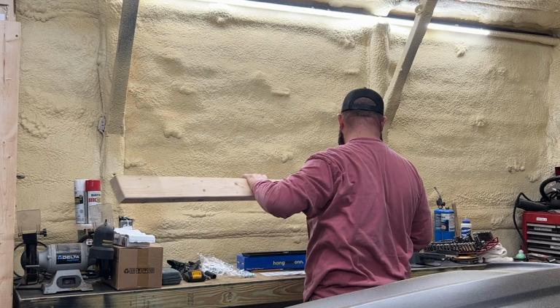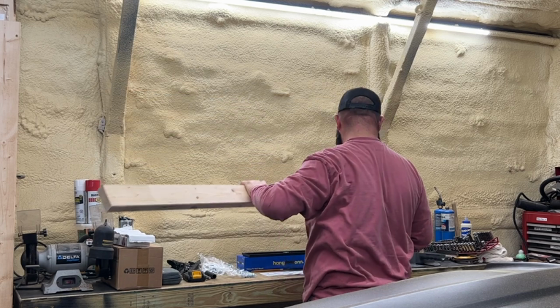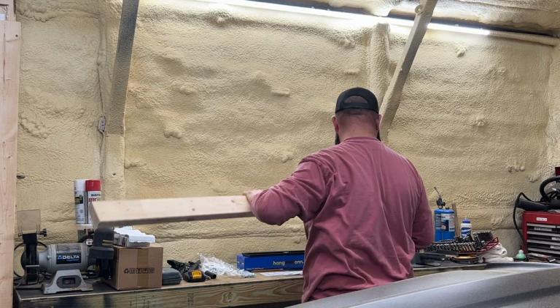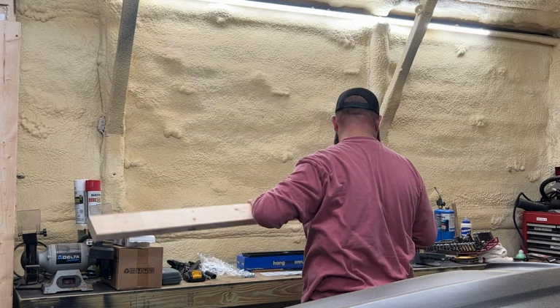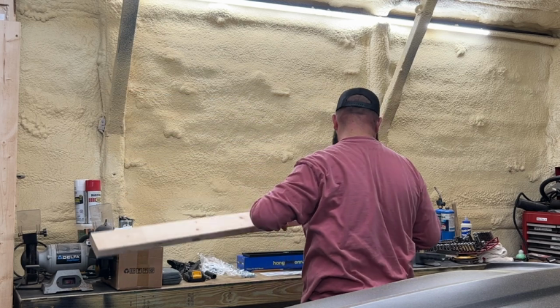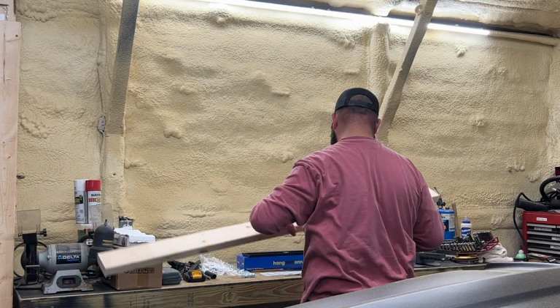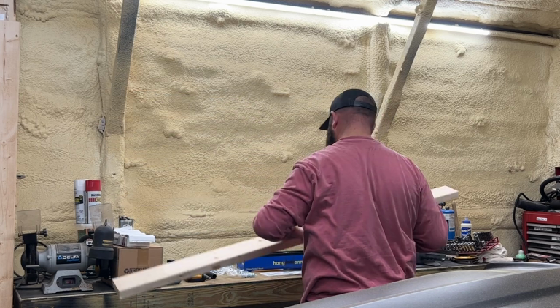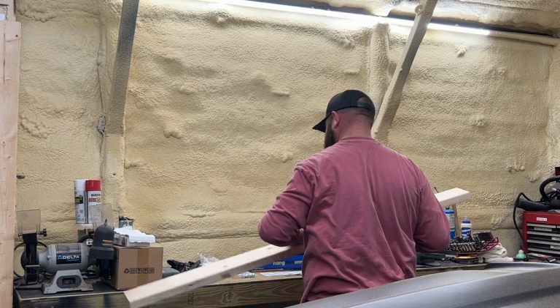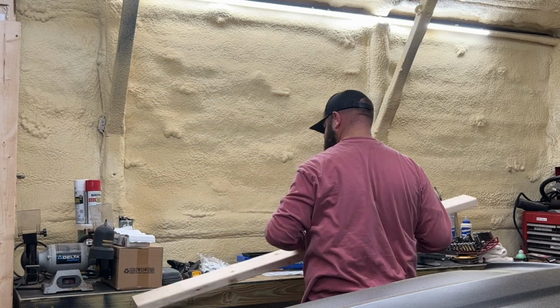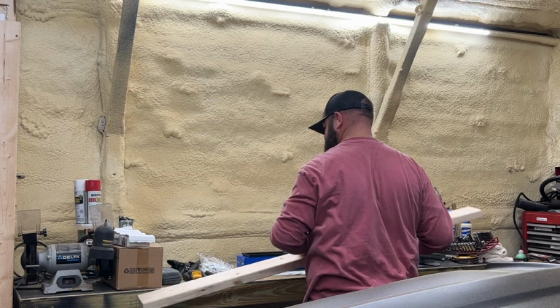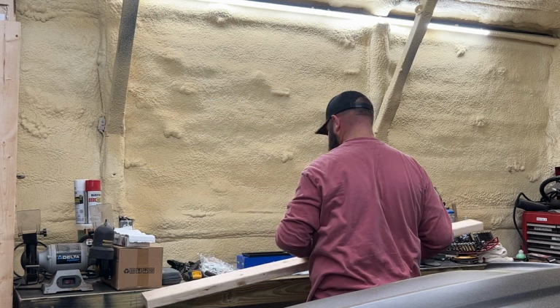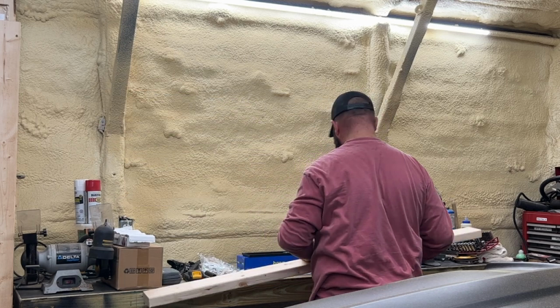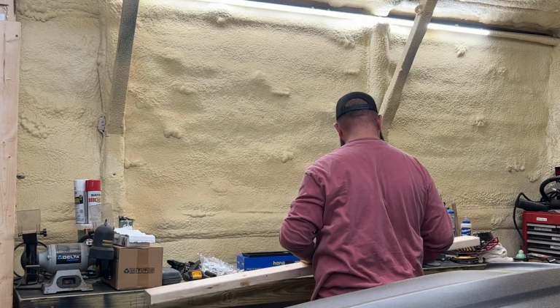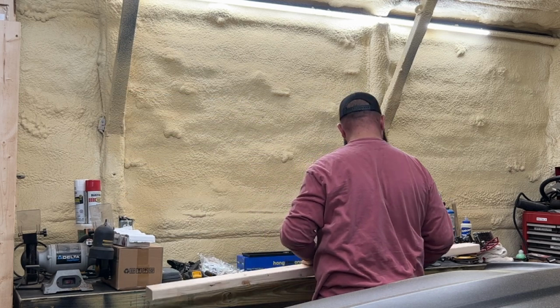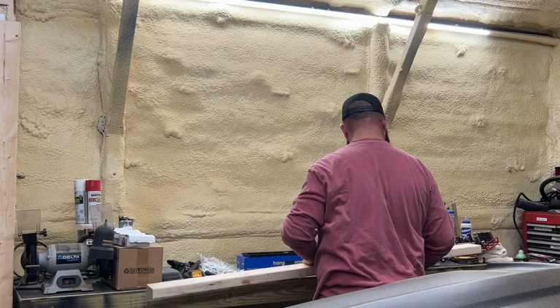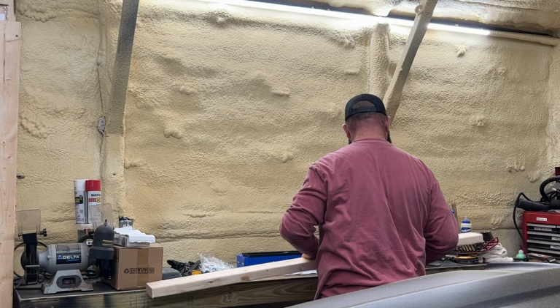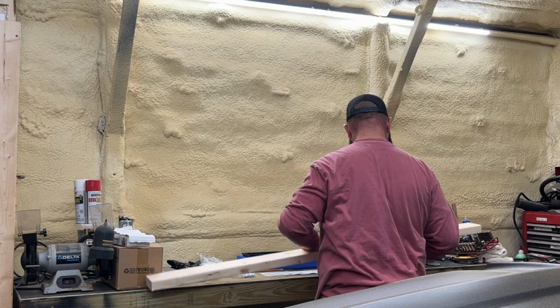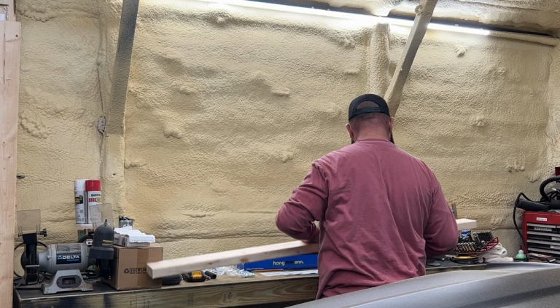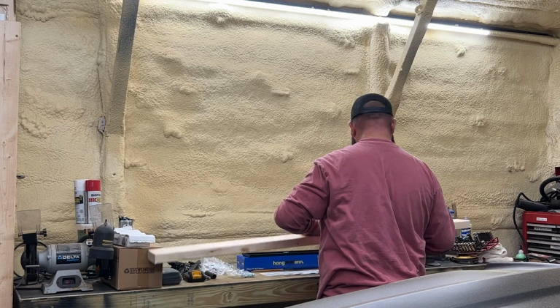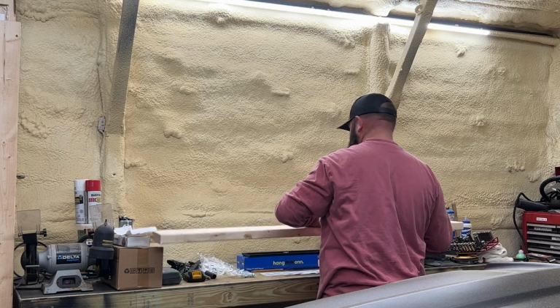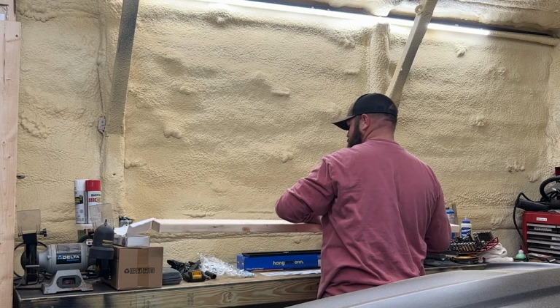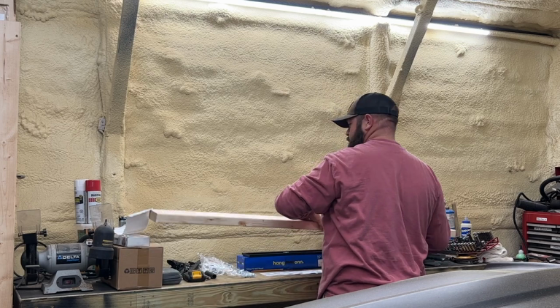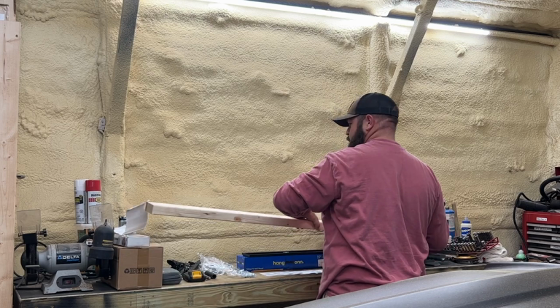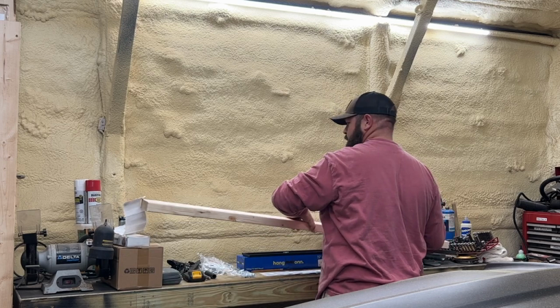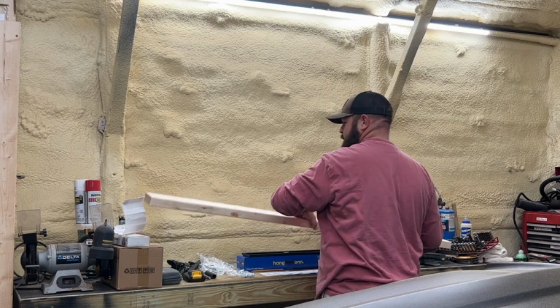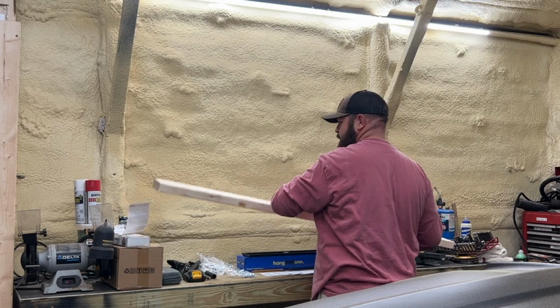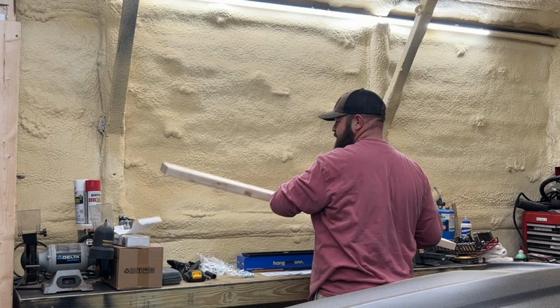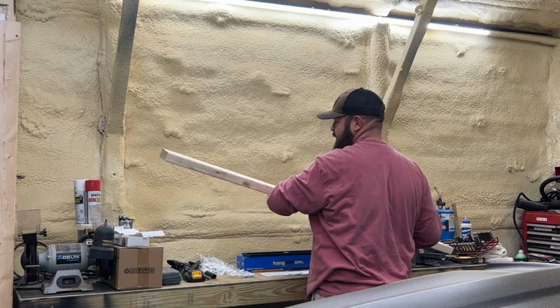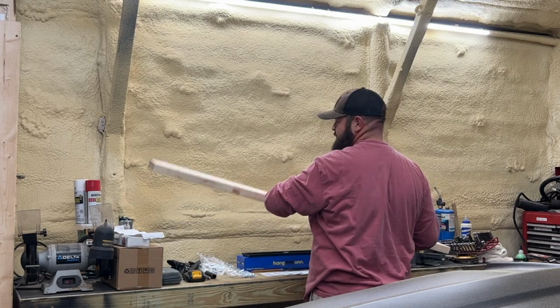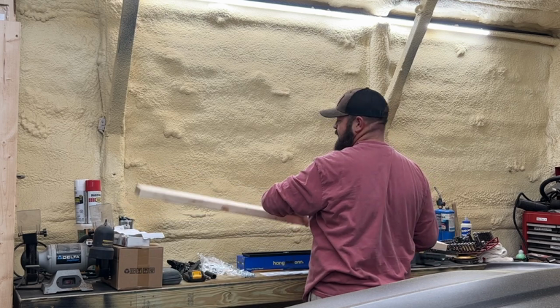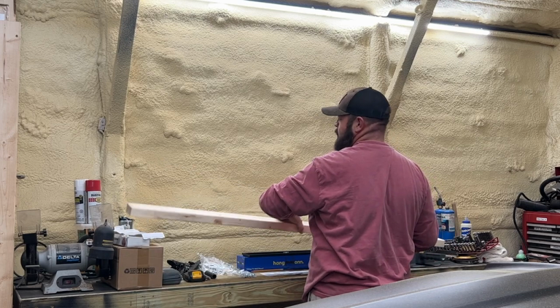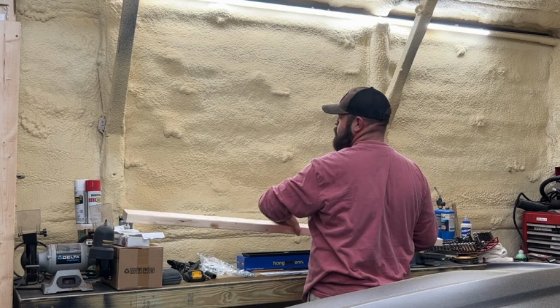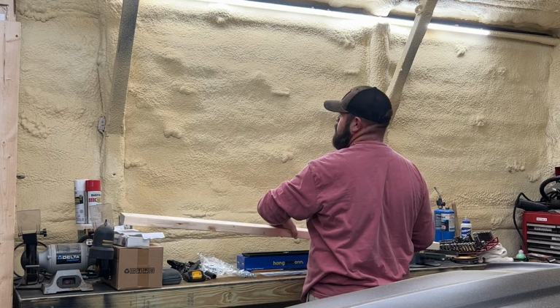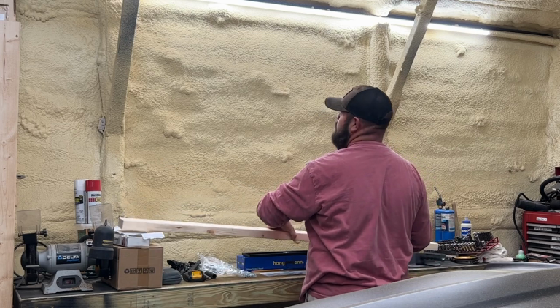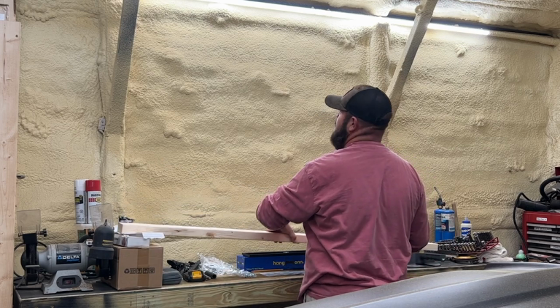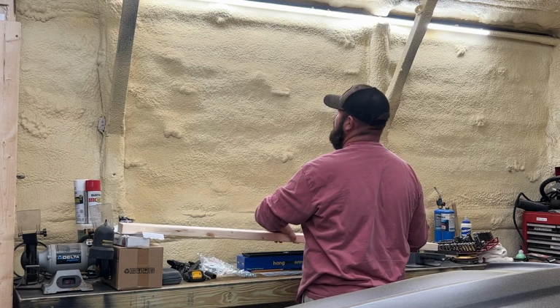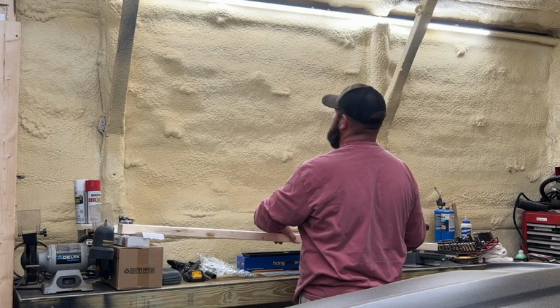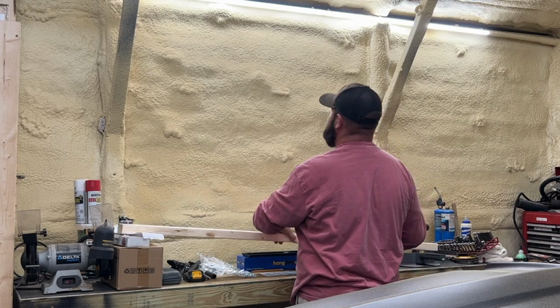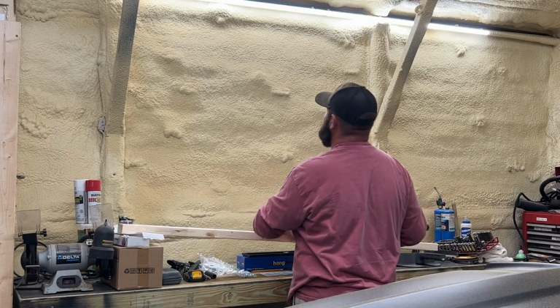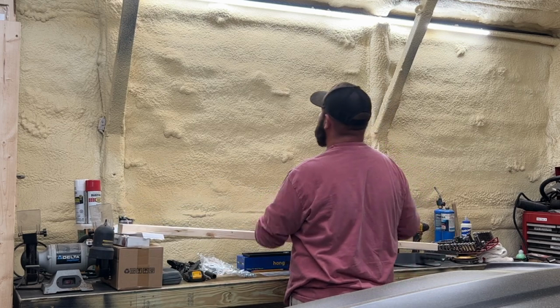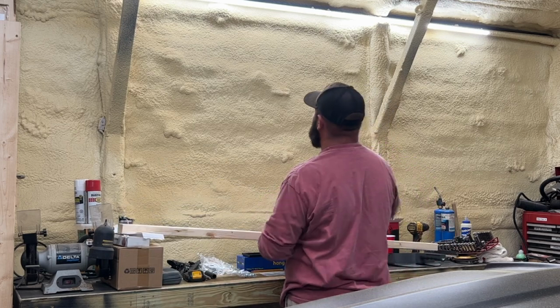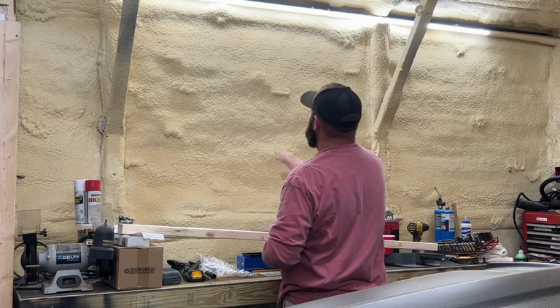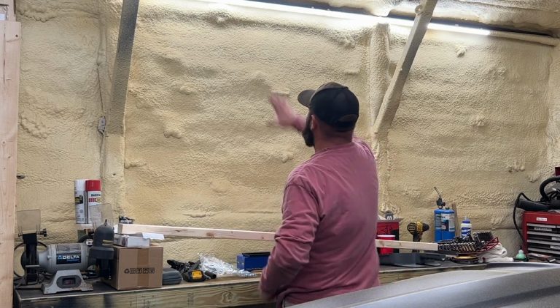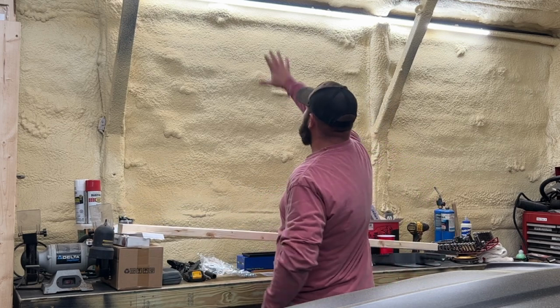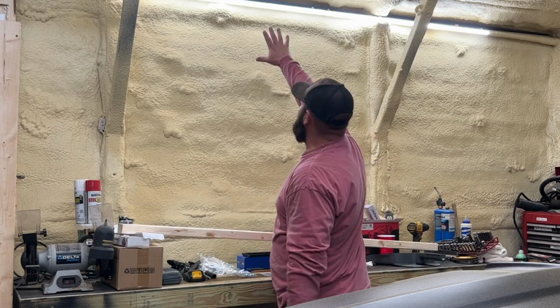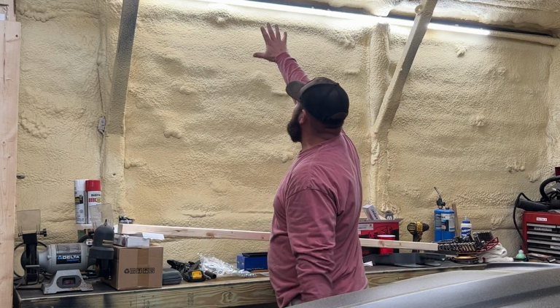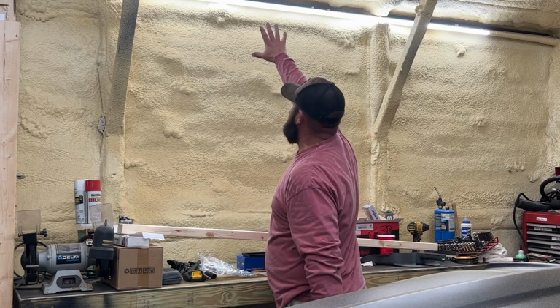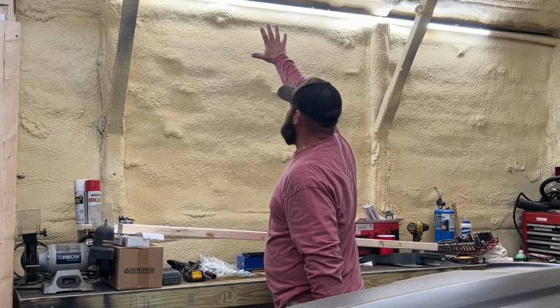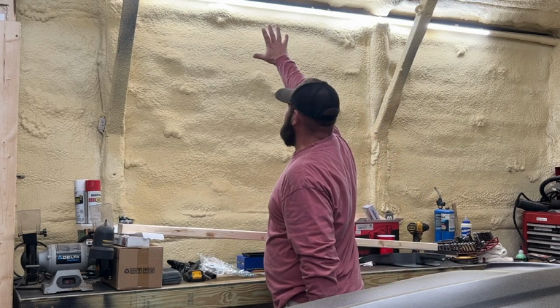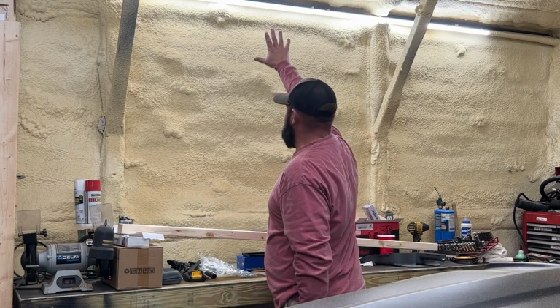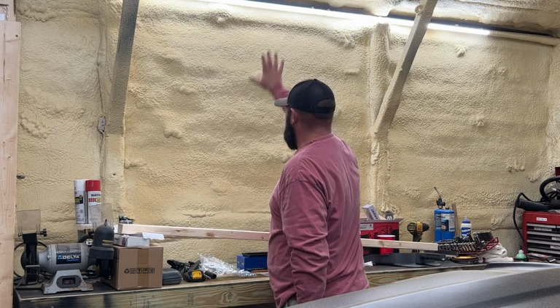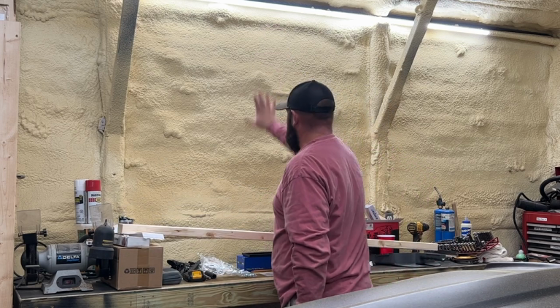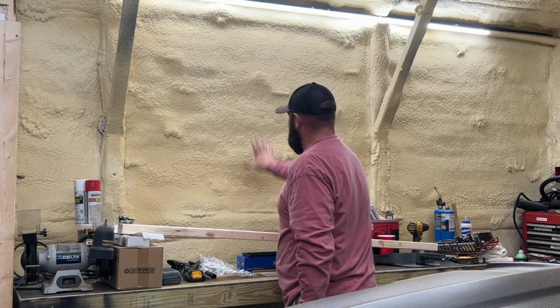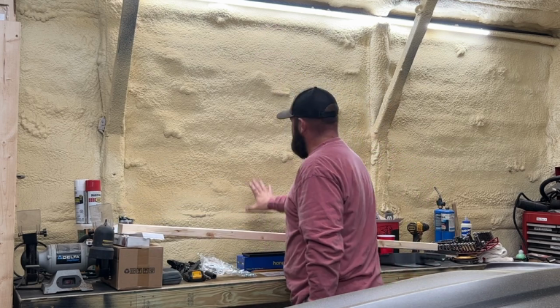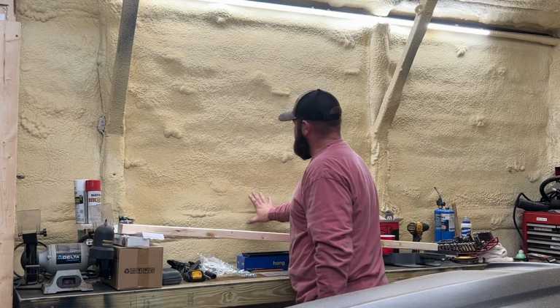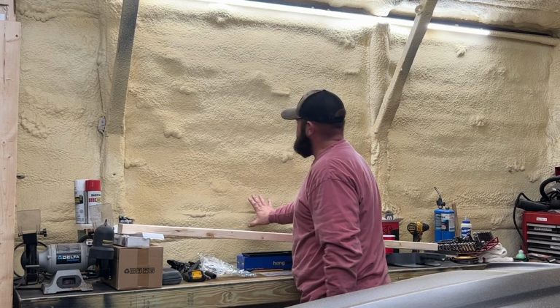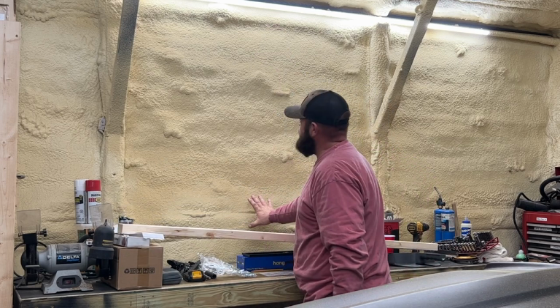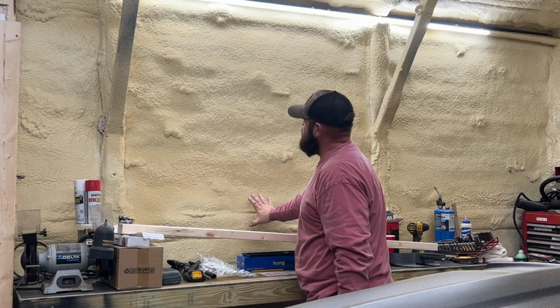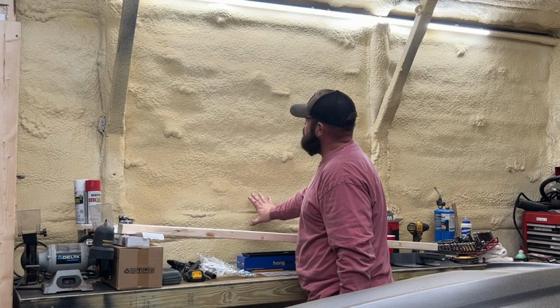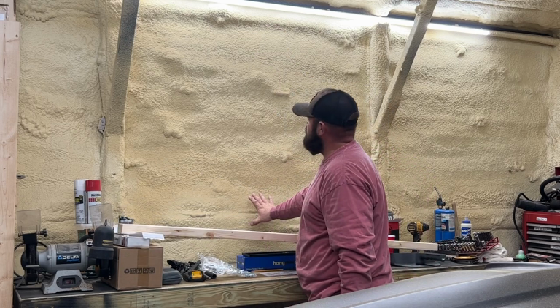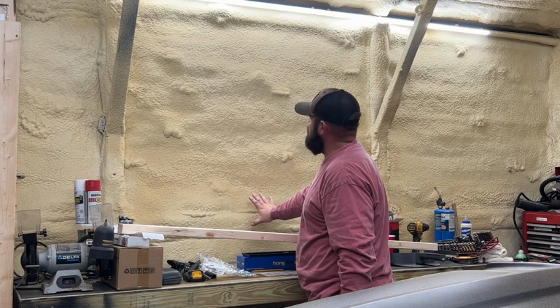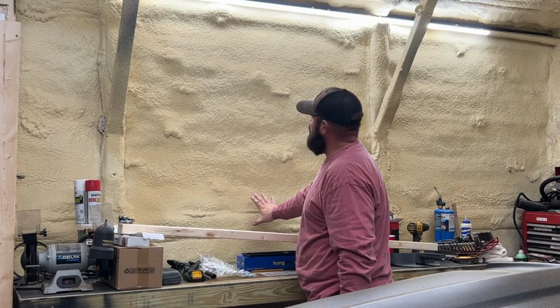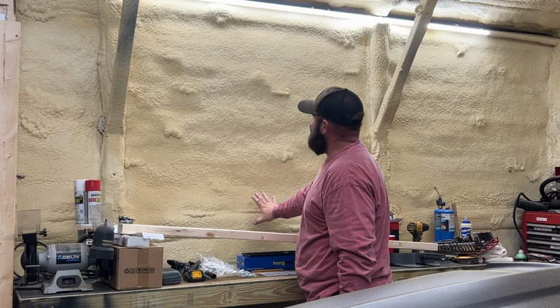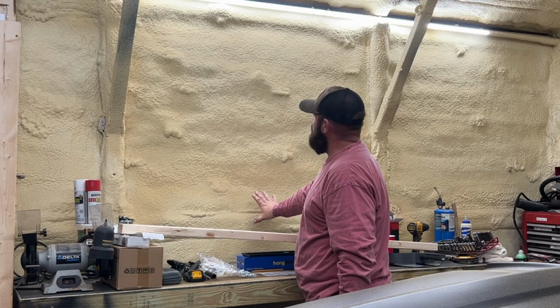I don't want to mount the TV real high, and I don't want to mount the TV real low. I want the TV to be sort of in the middle.